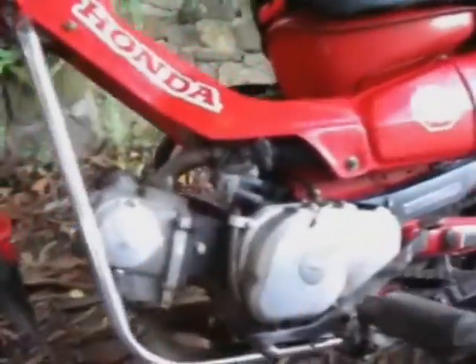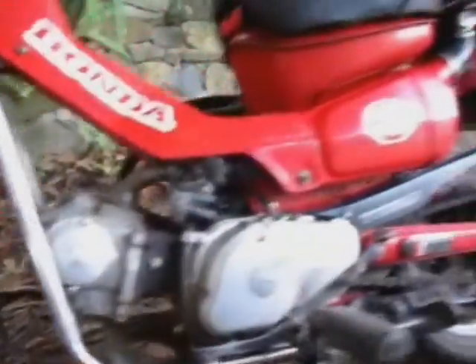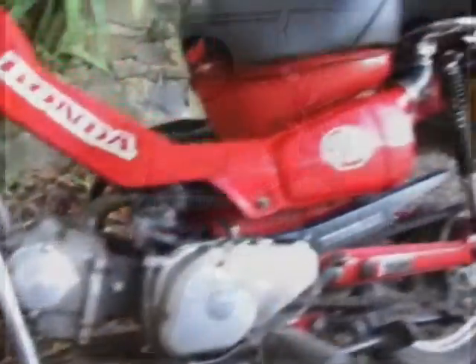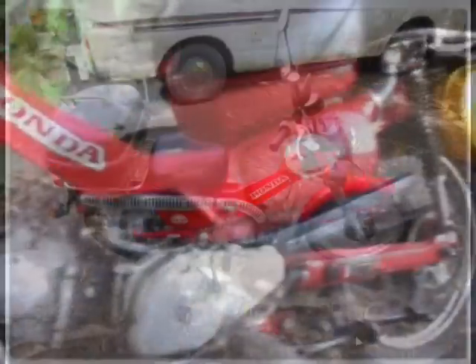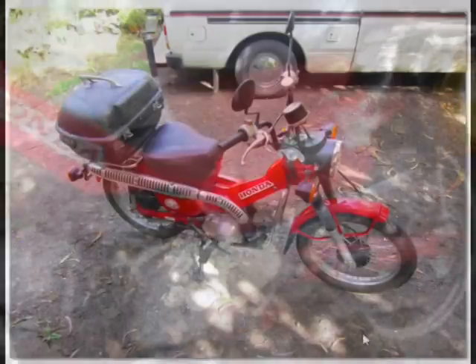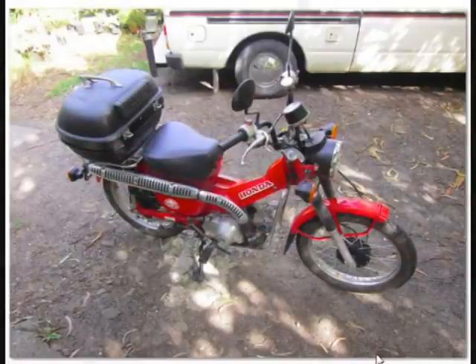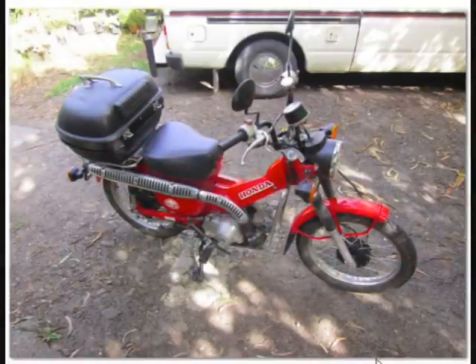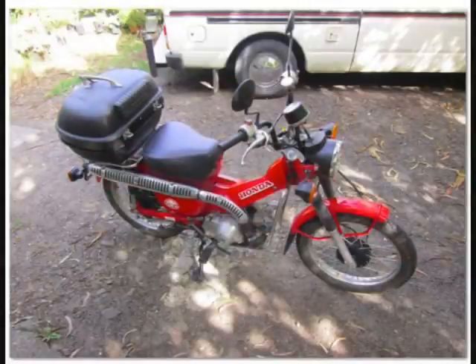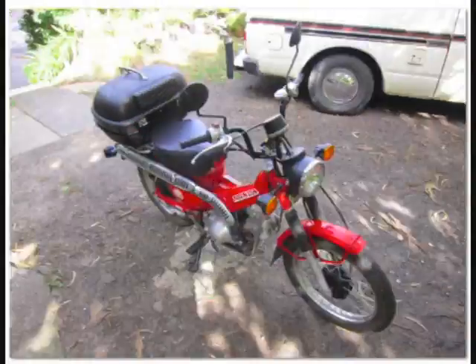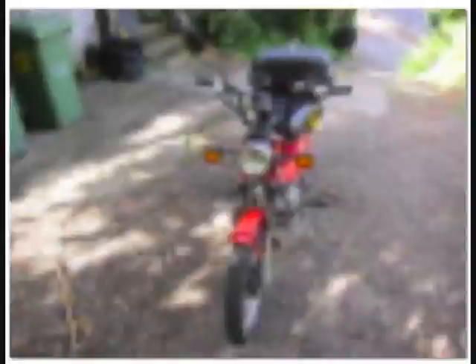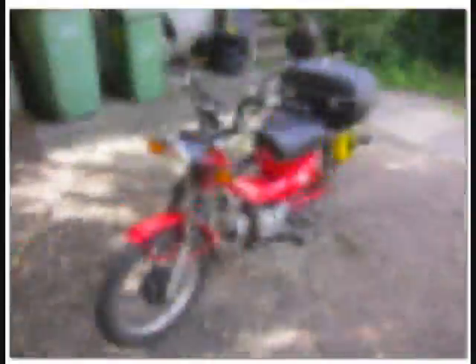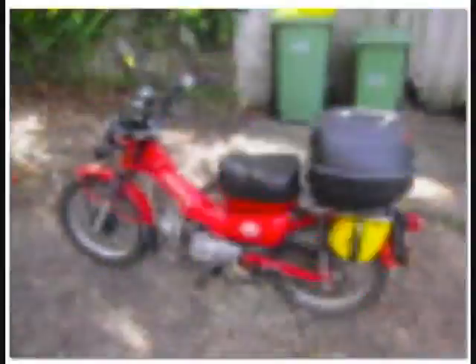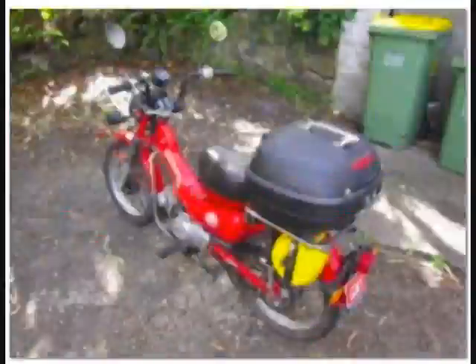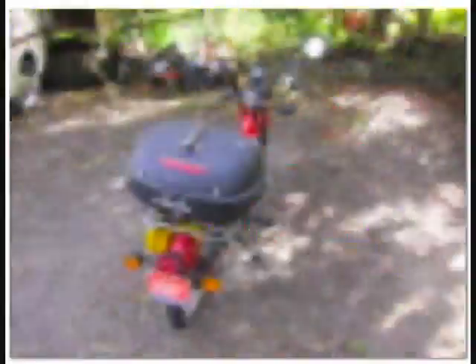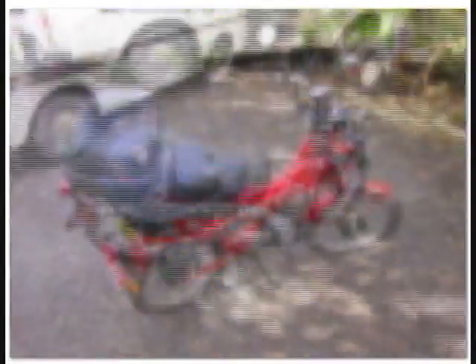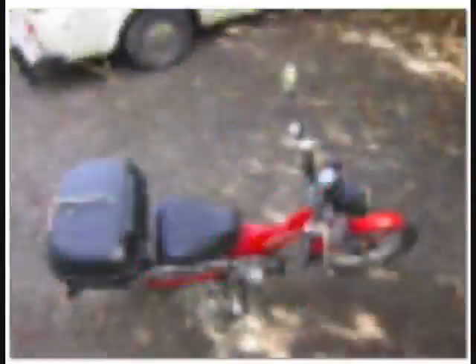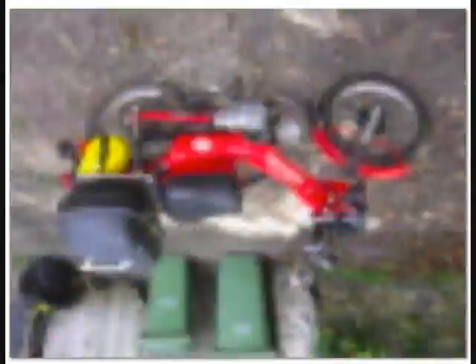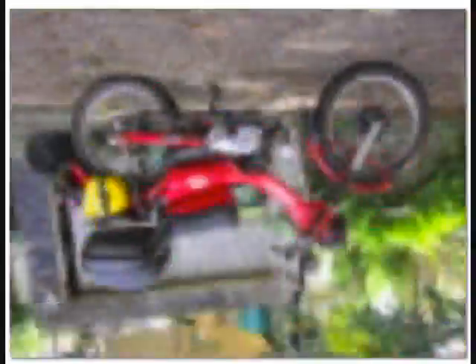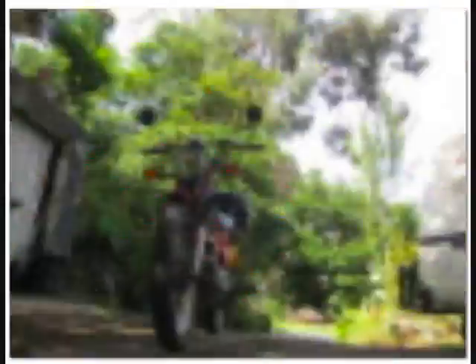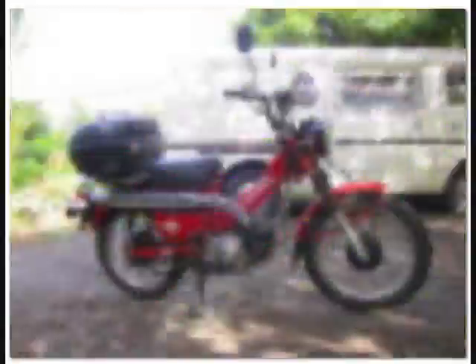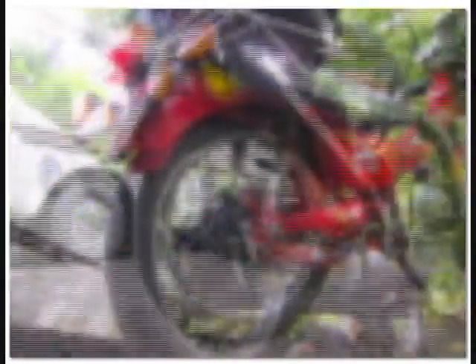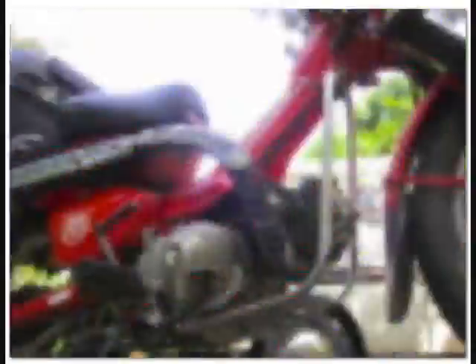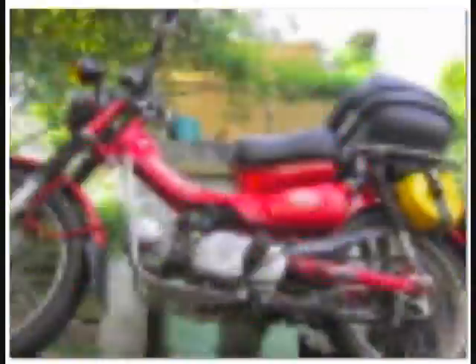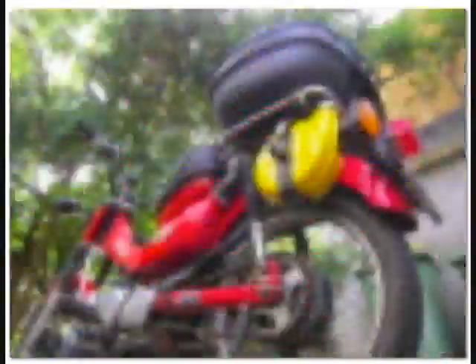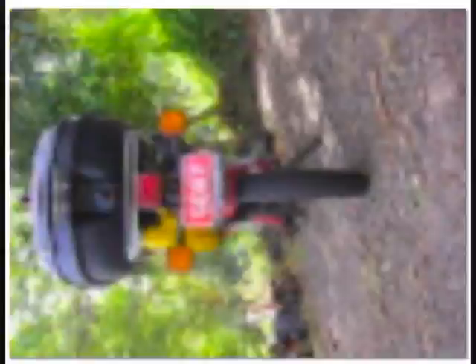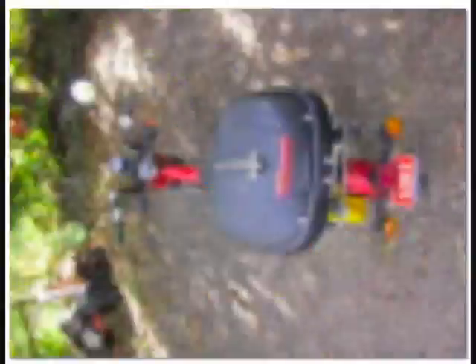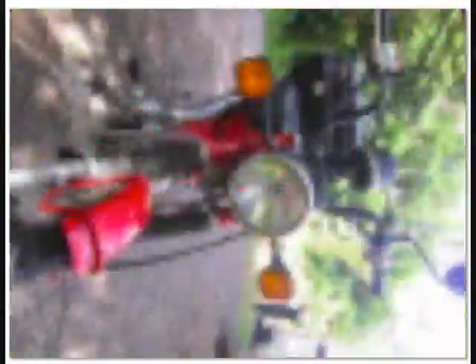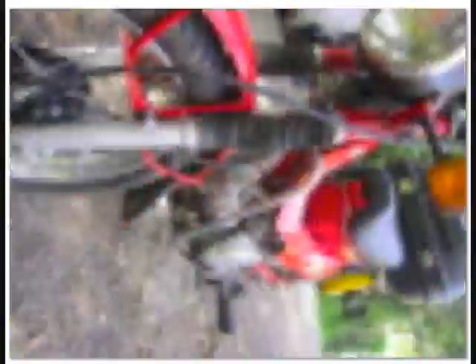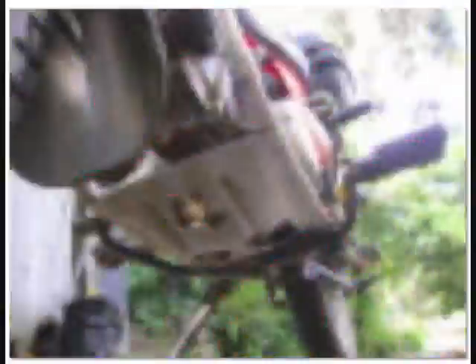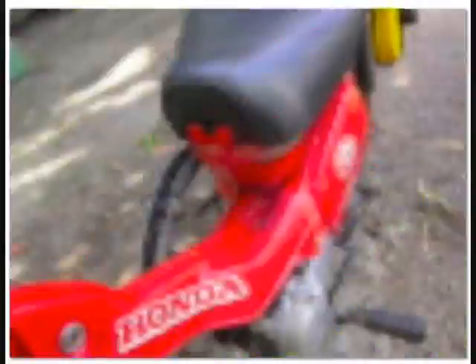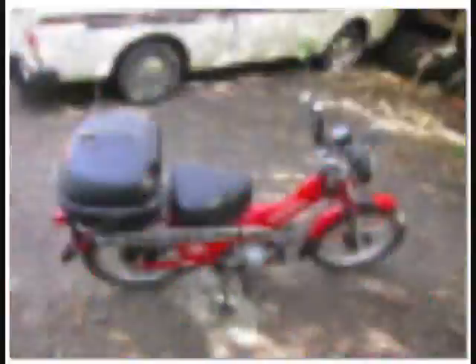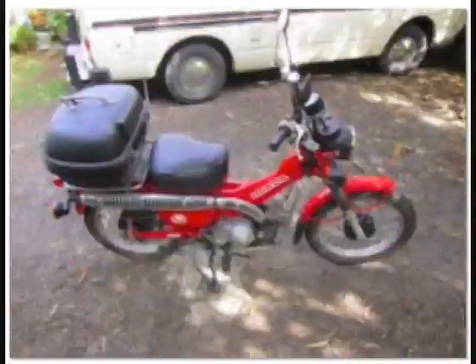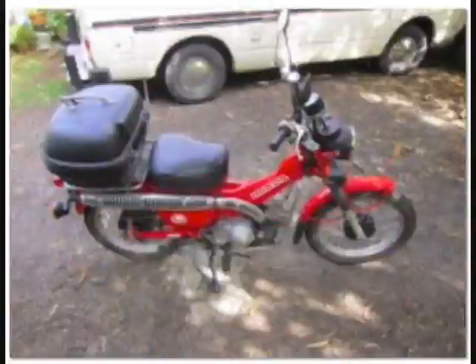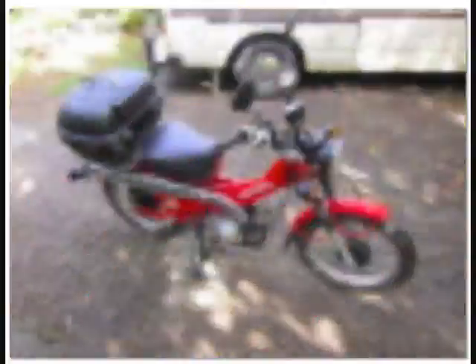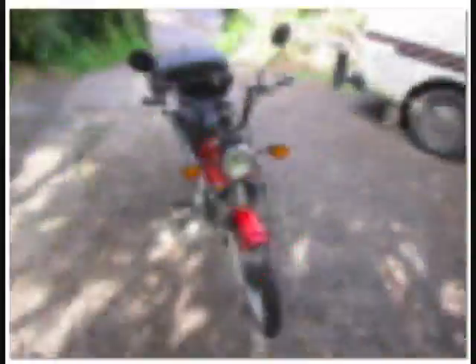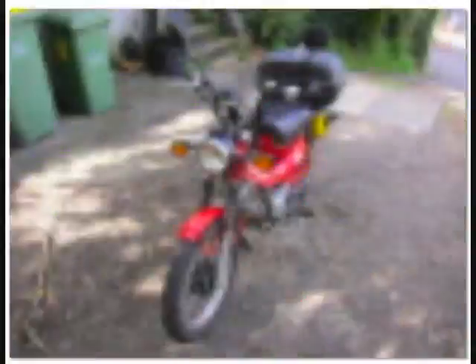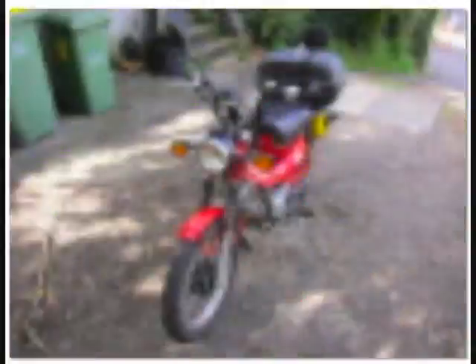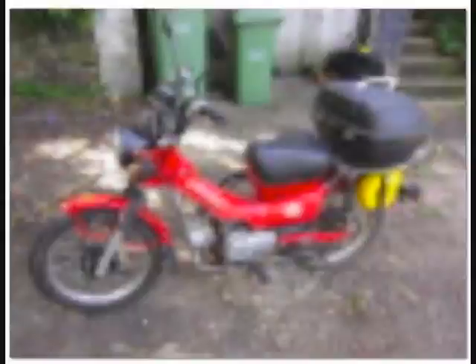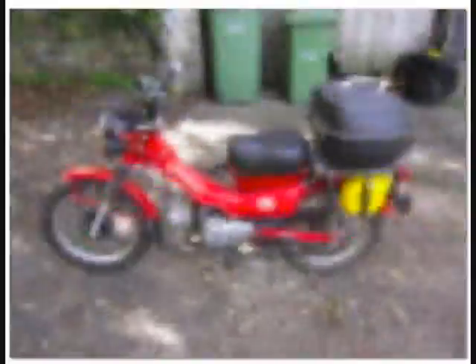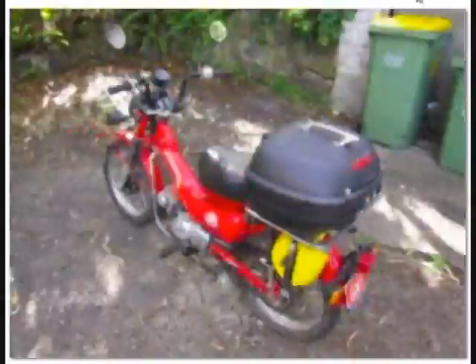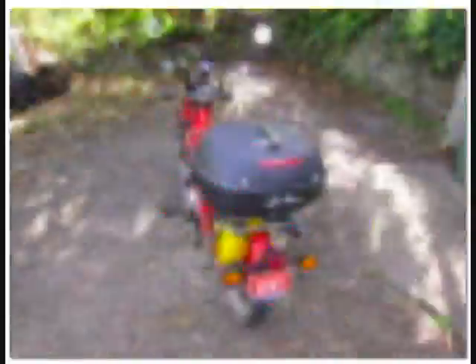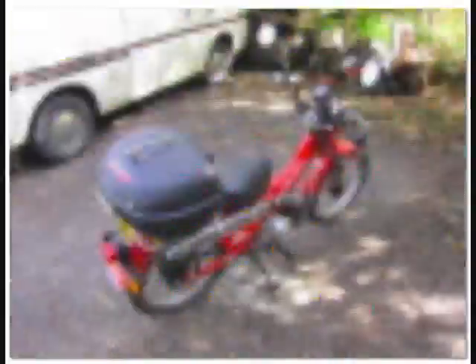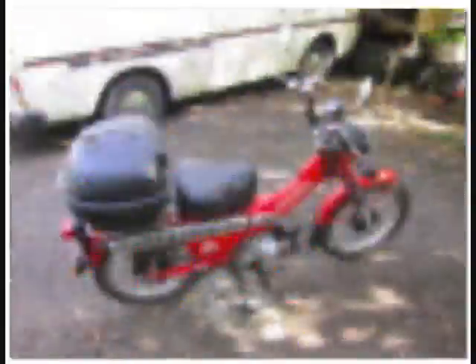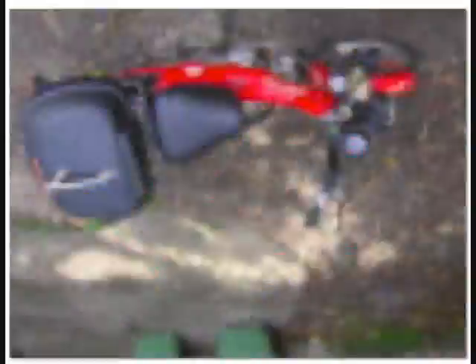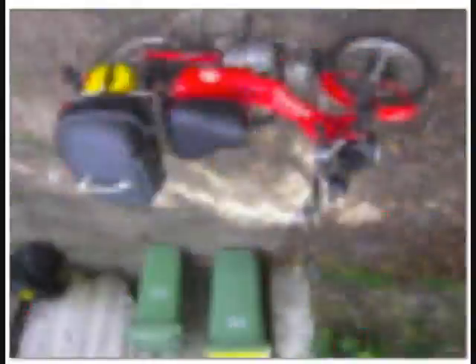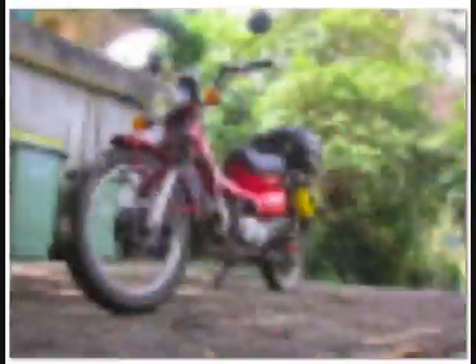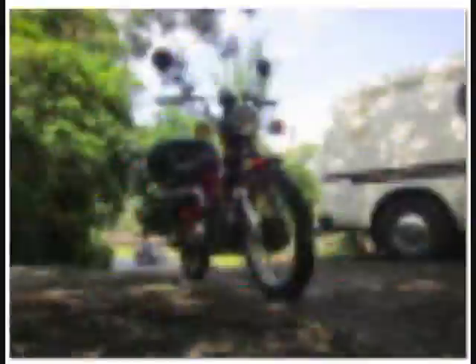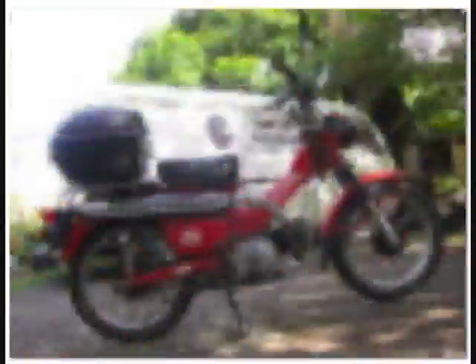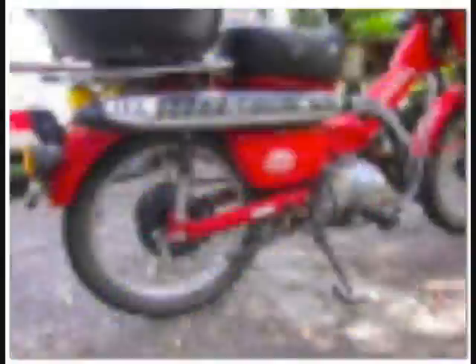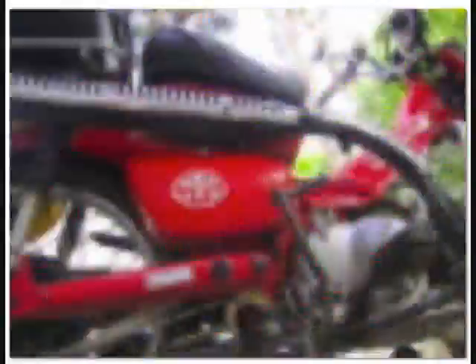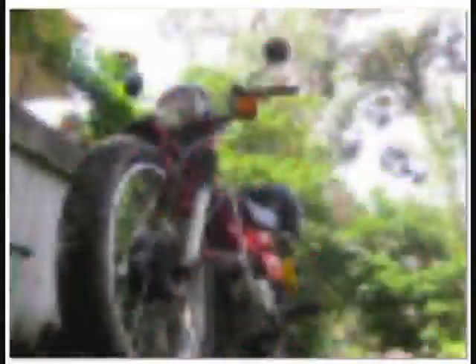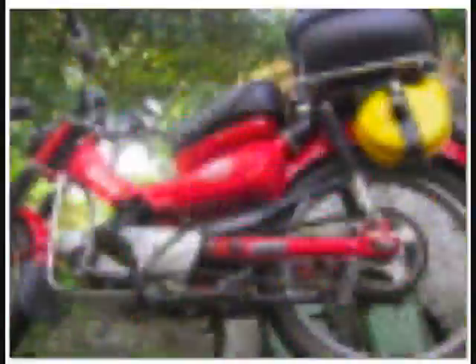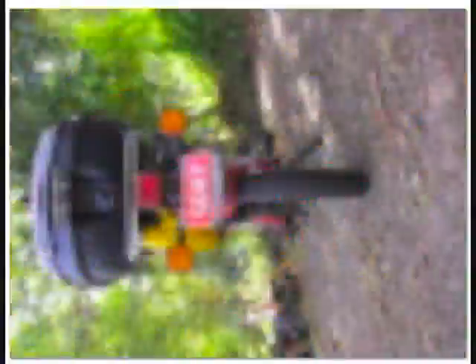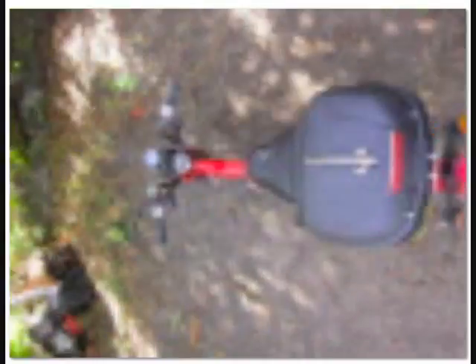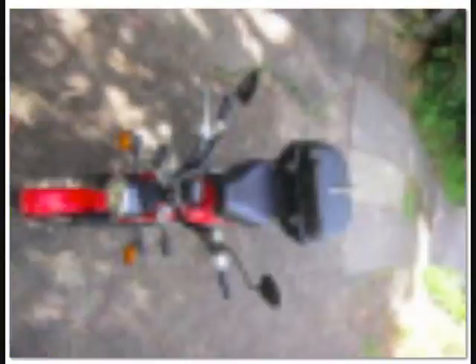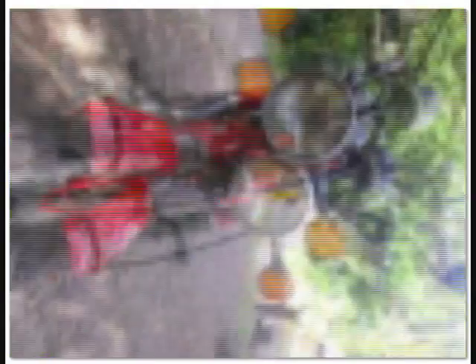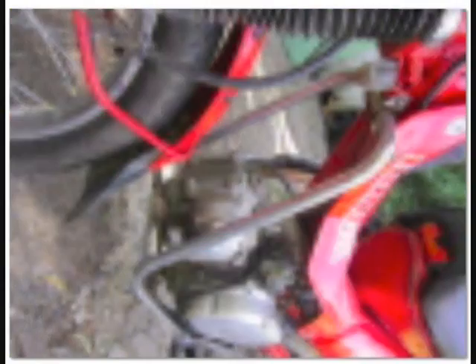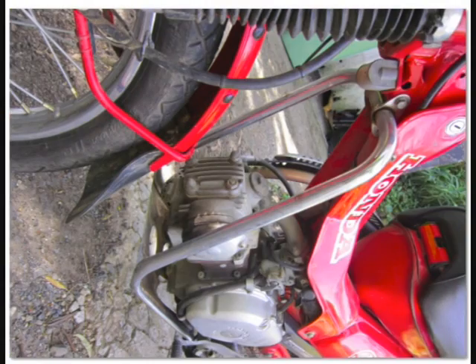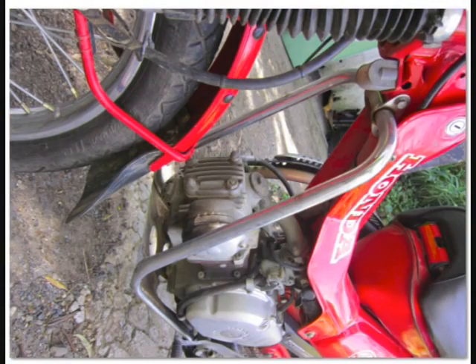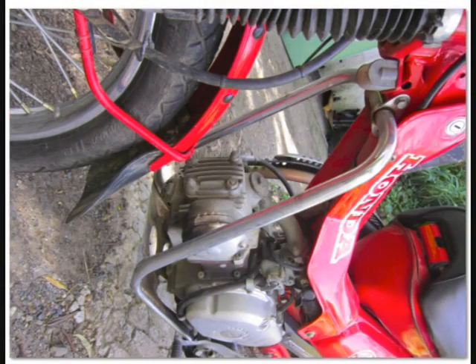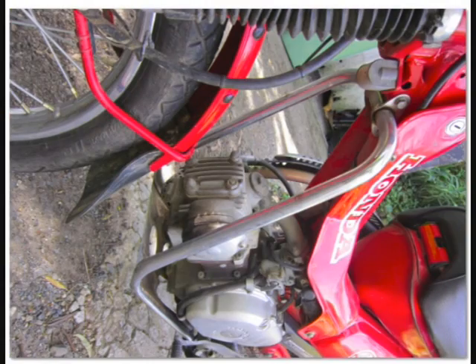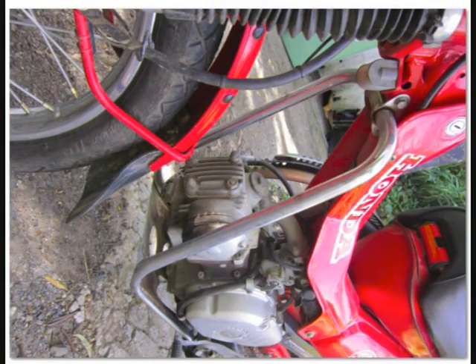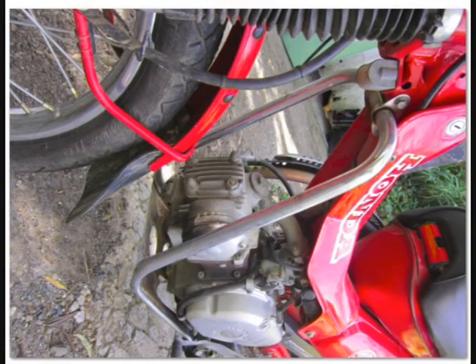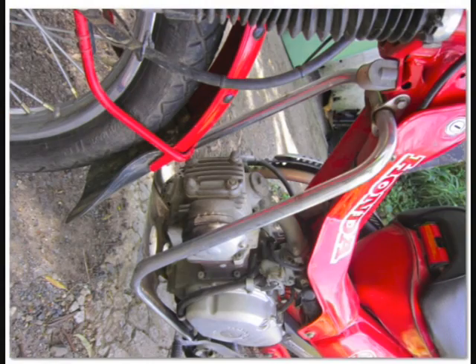Walk around the motorbike taking photos as you go. We want to get about 60 or 70 photos from as many different angles as we can.